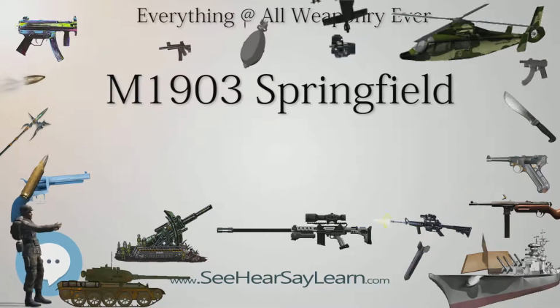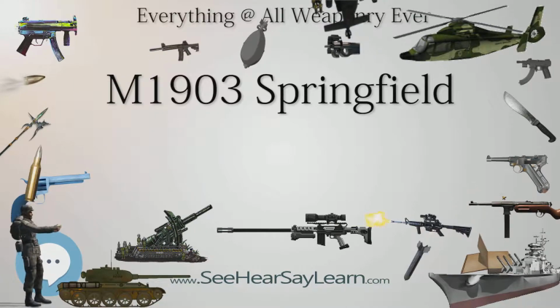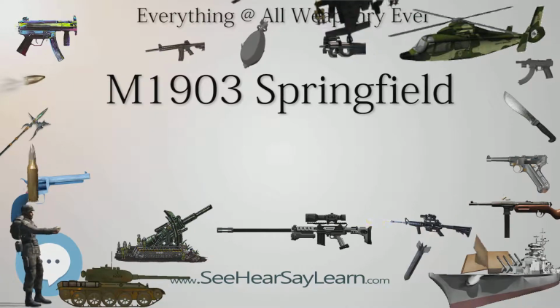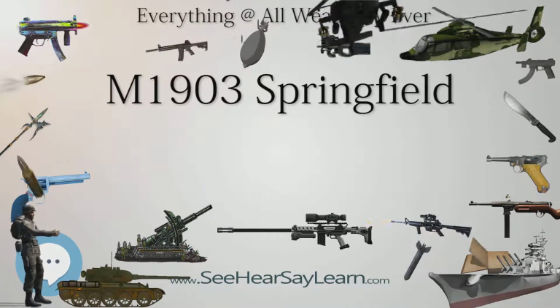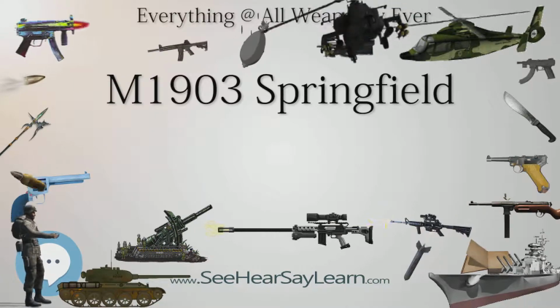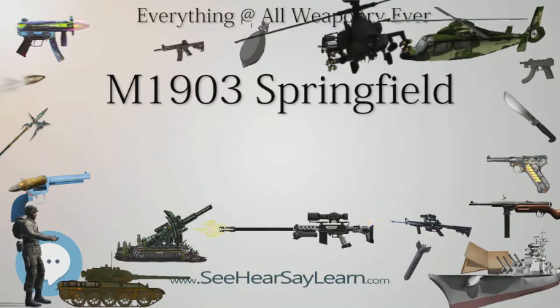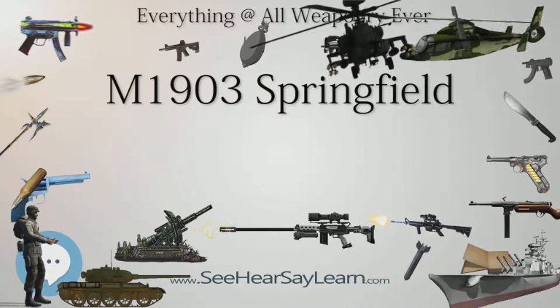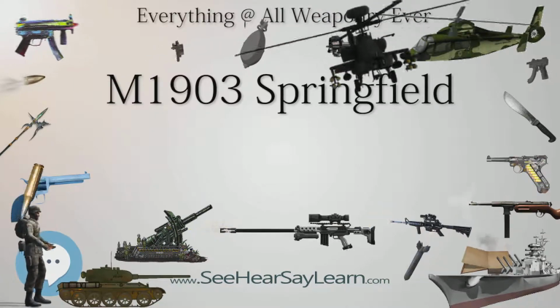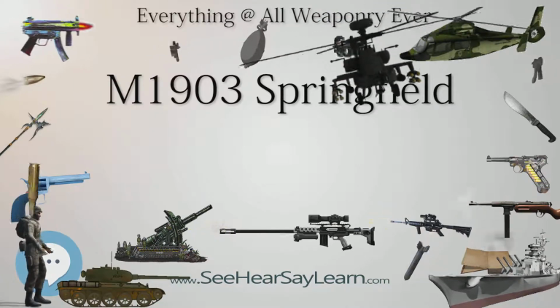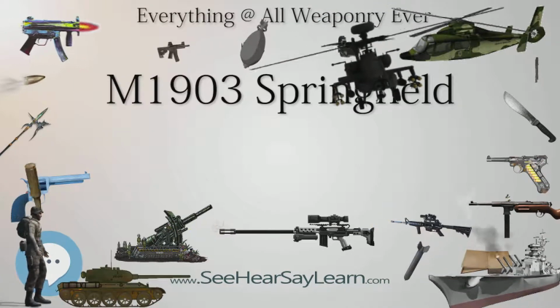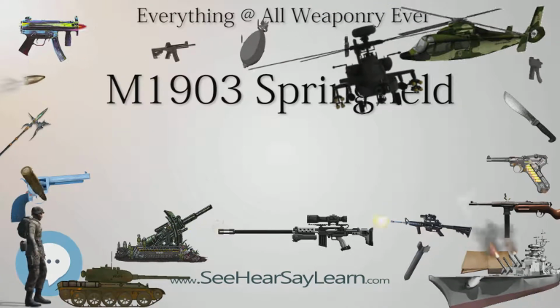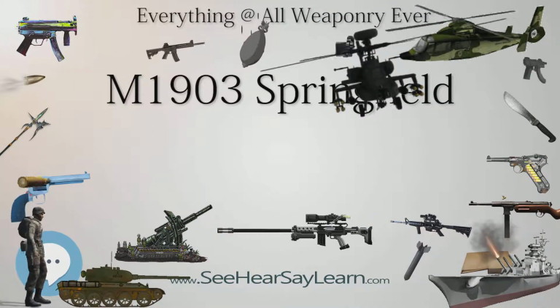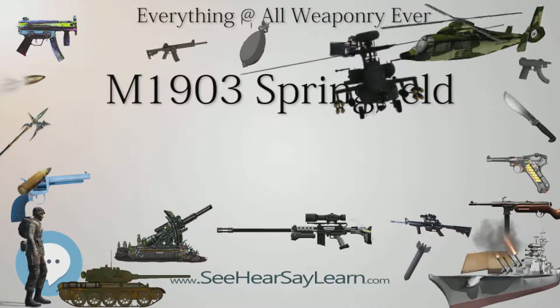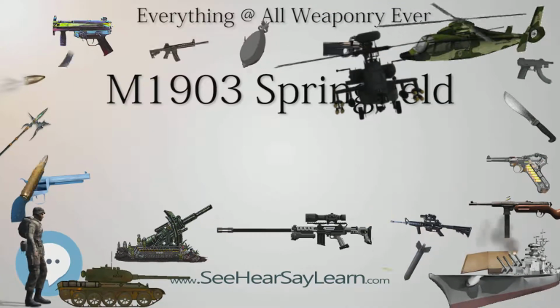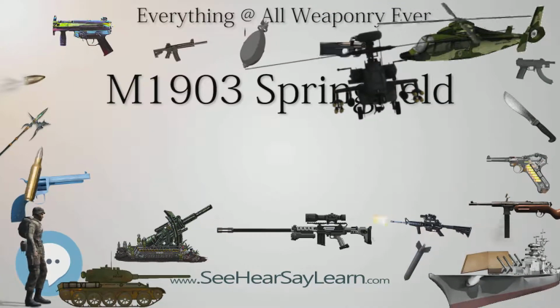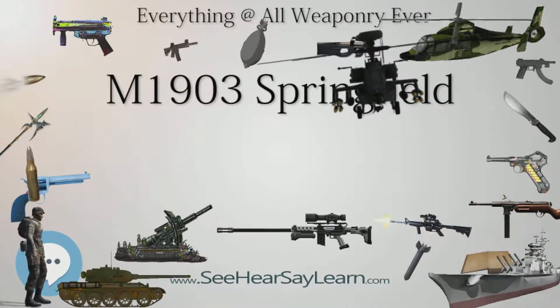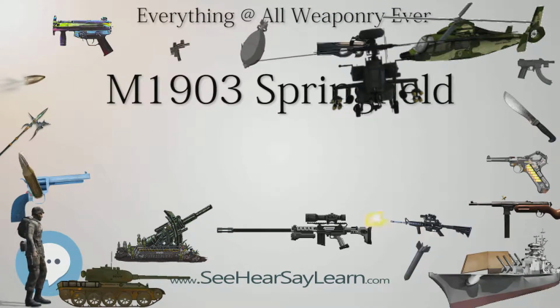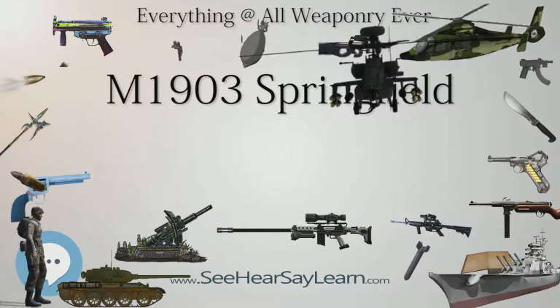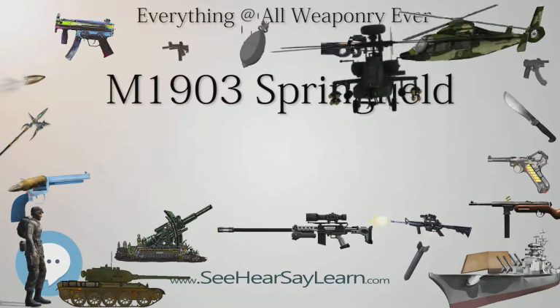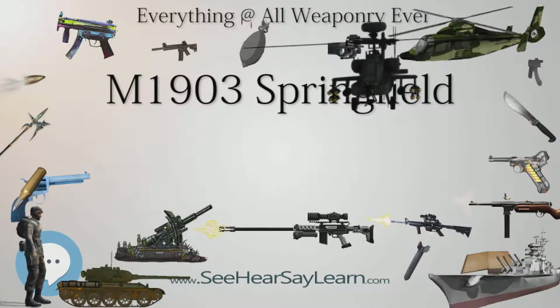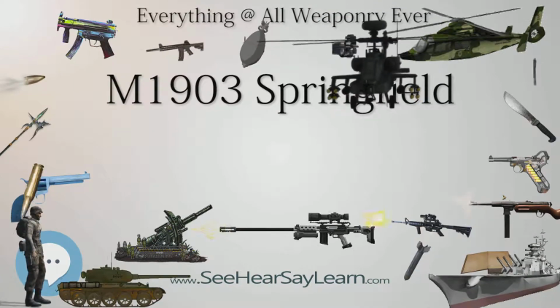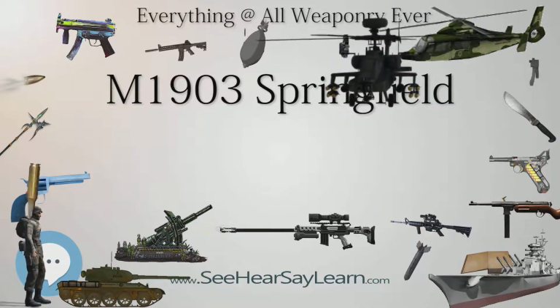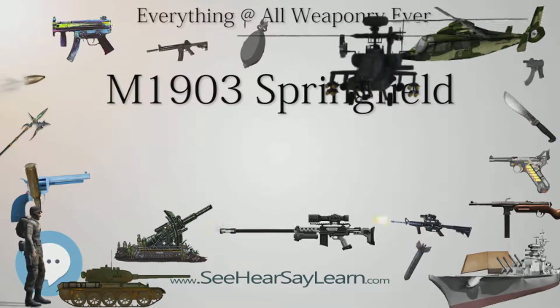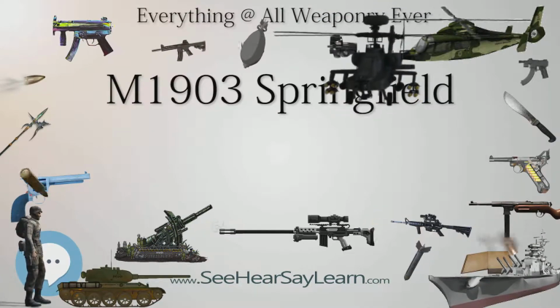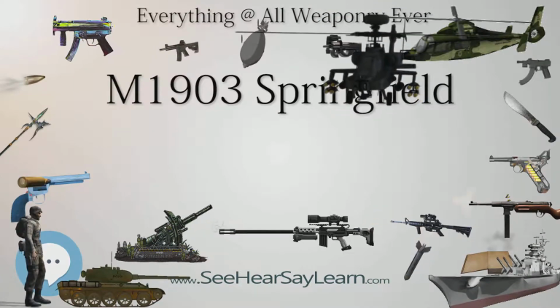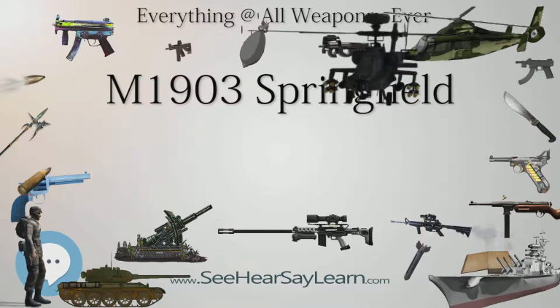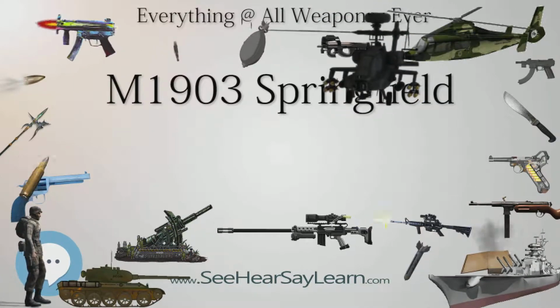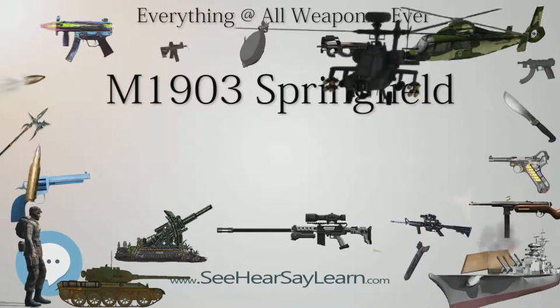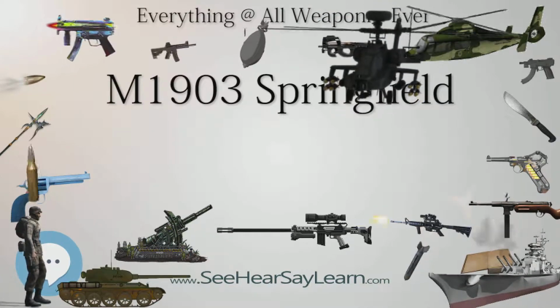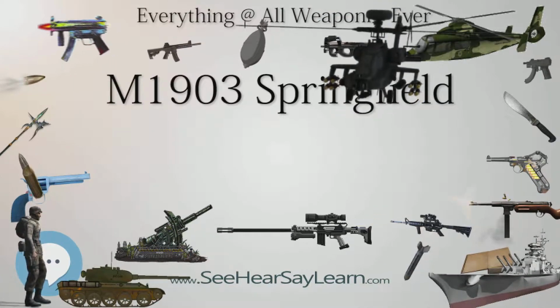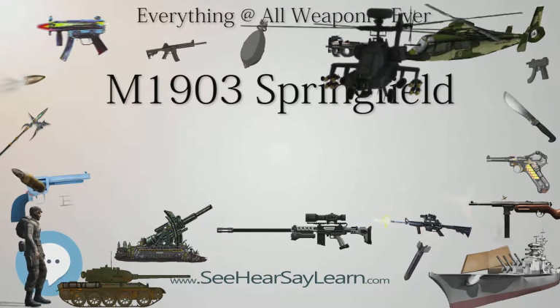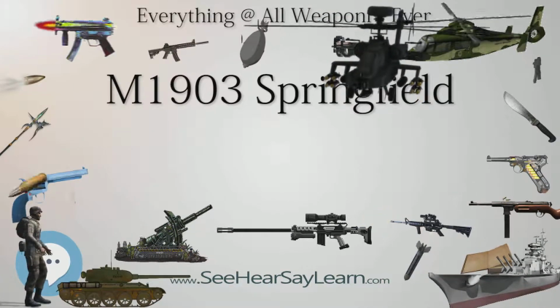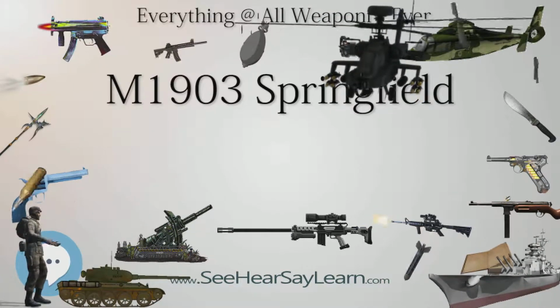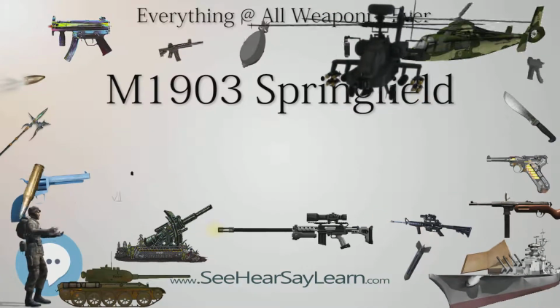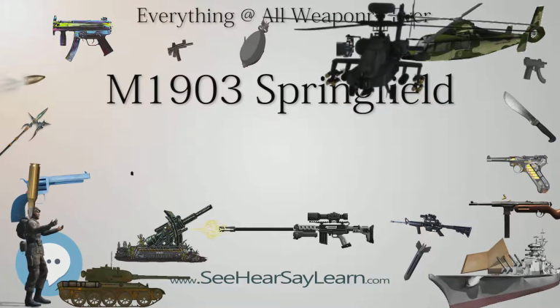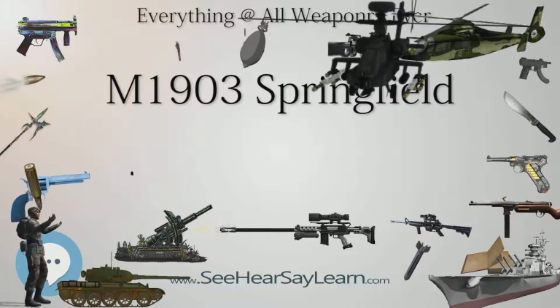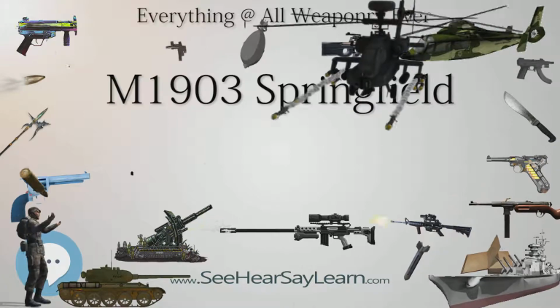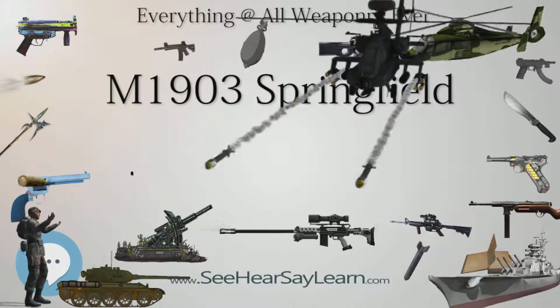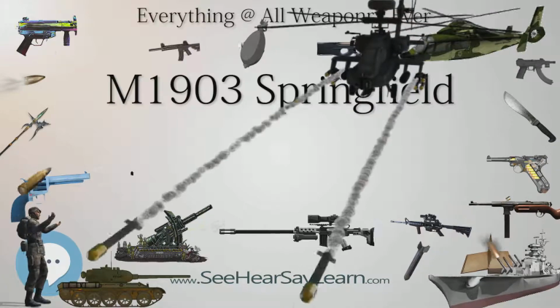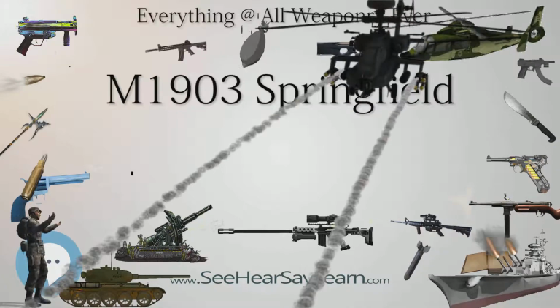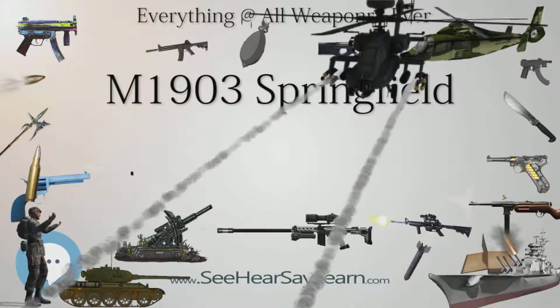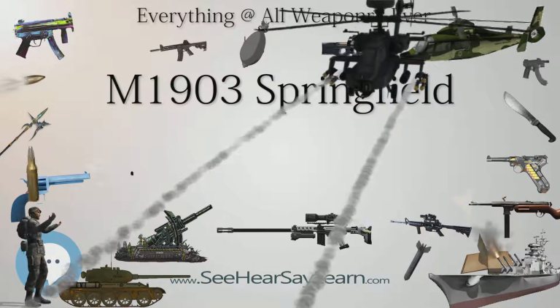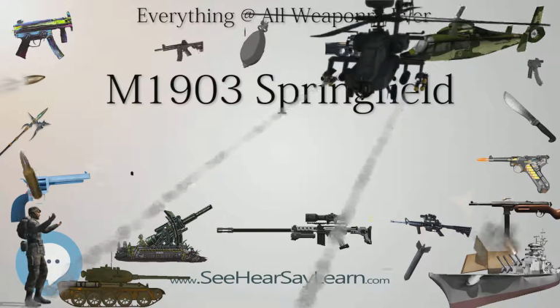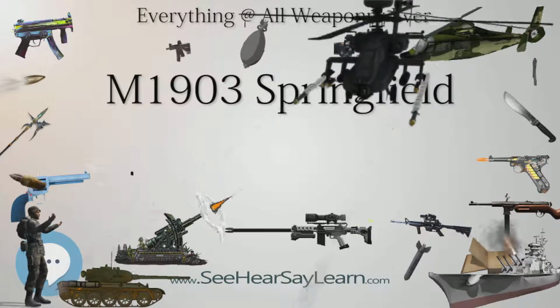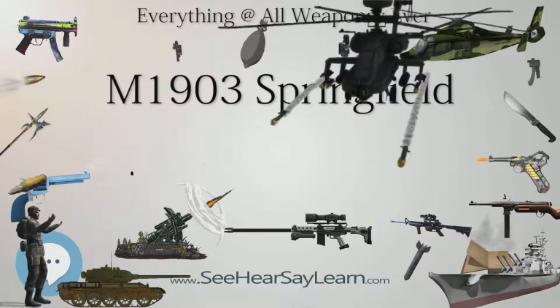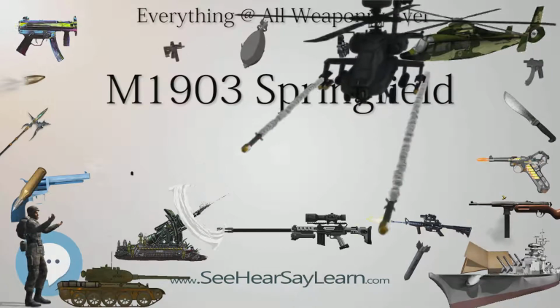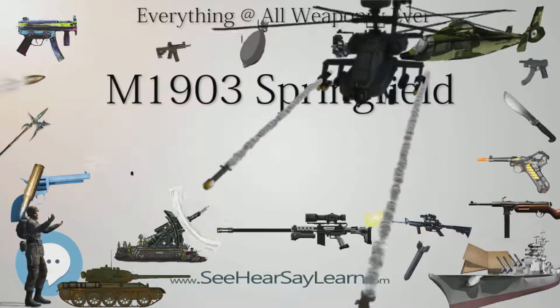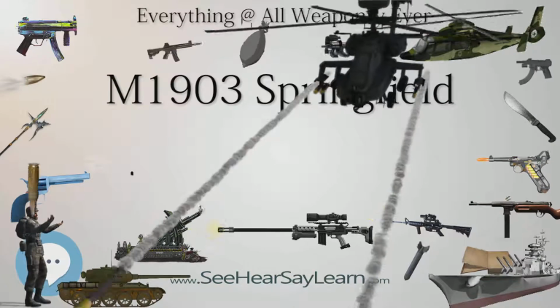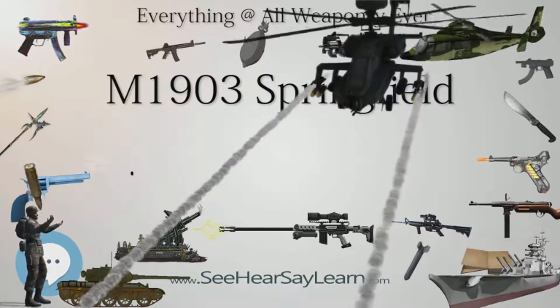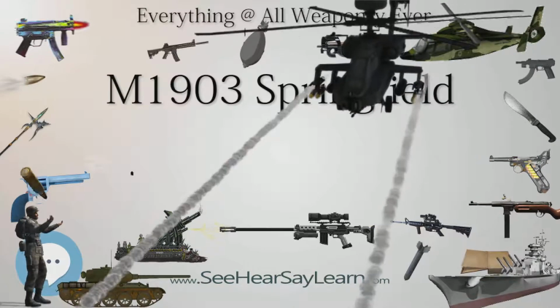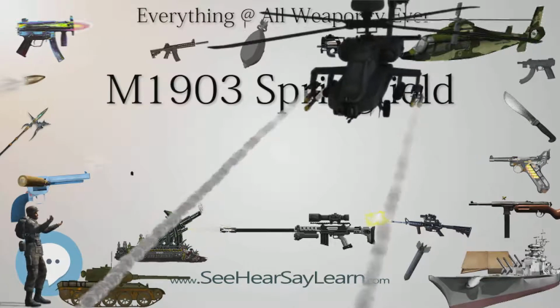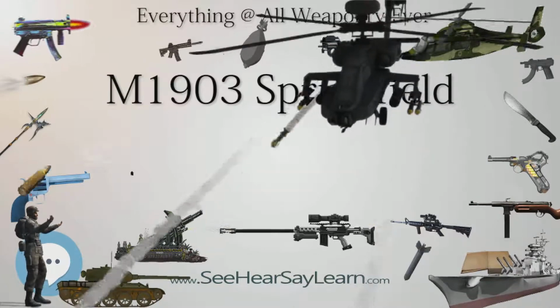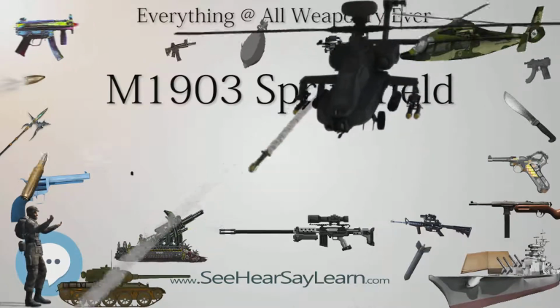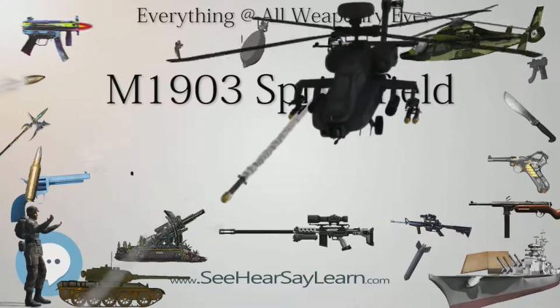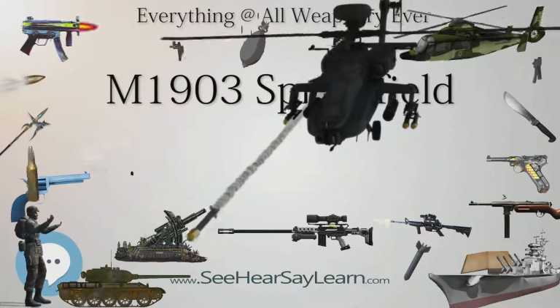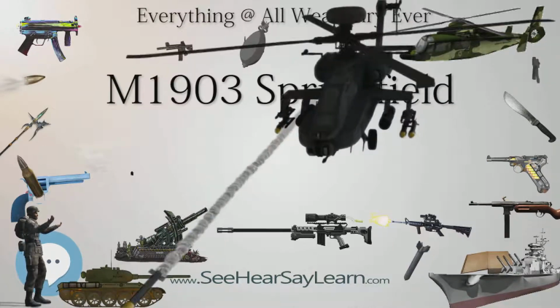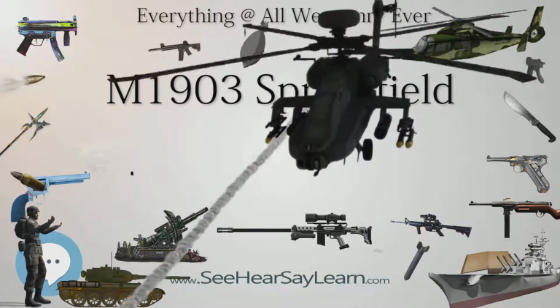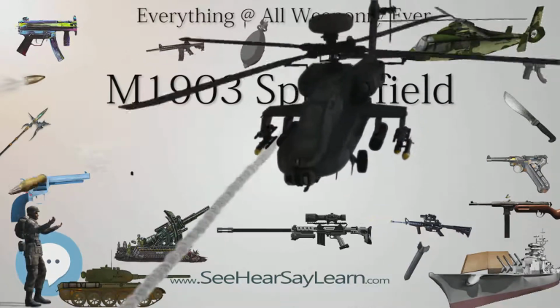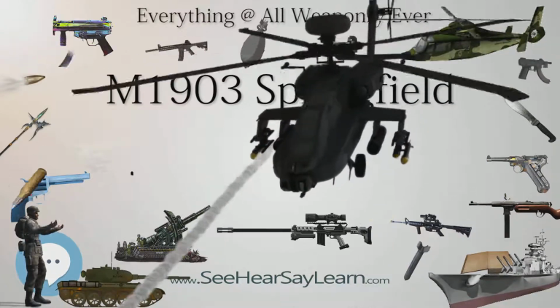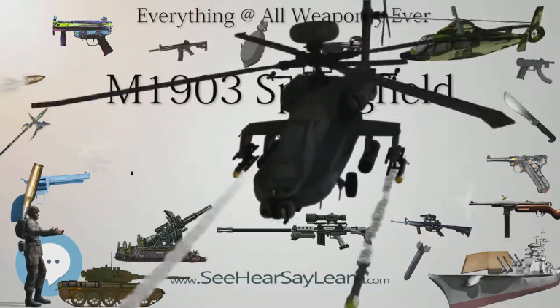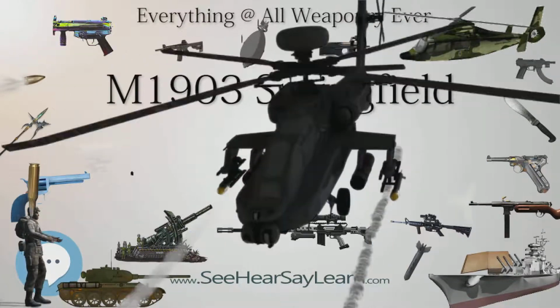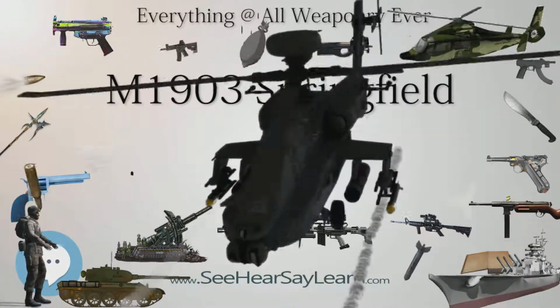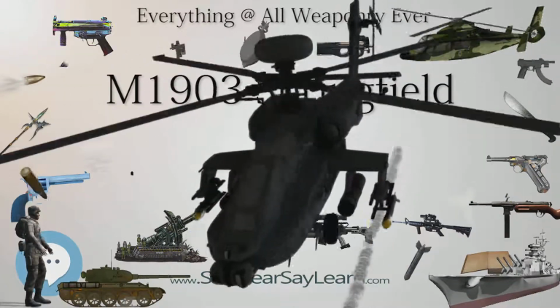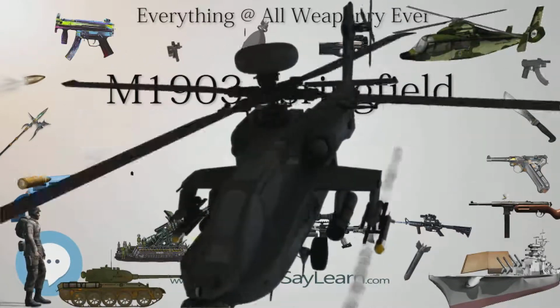It remains popular as a civilian firearm, historical collector's piece, and as a military drill rifle.